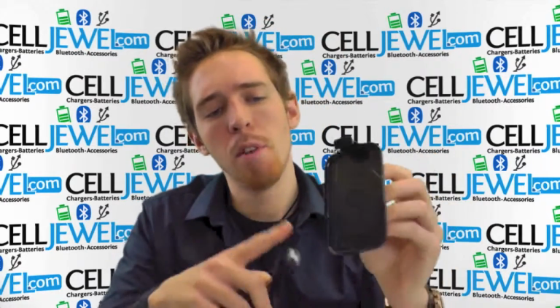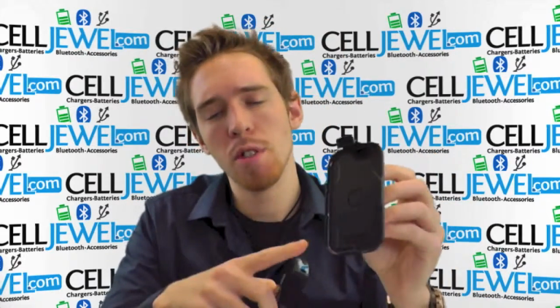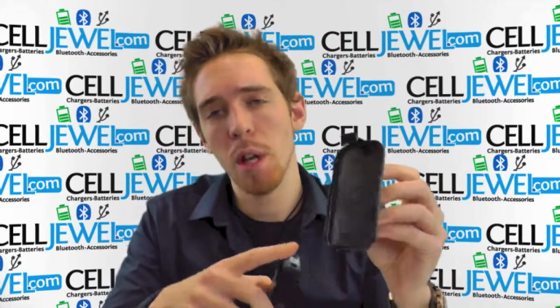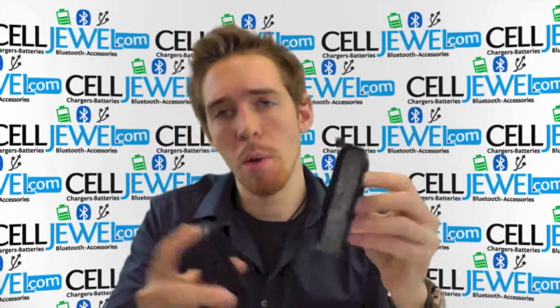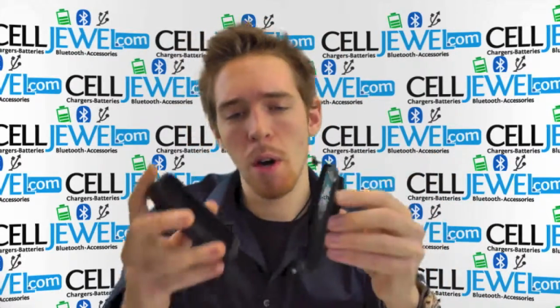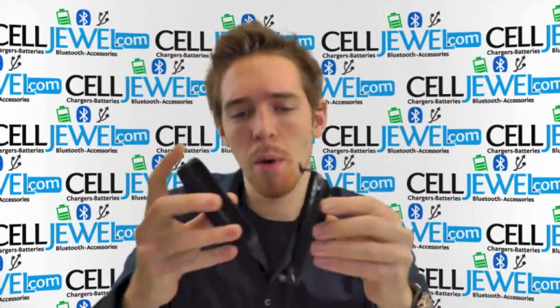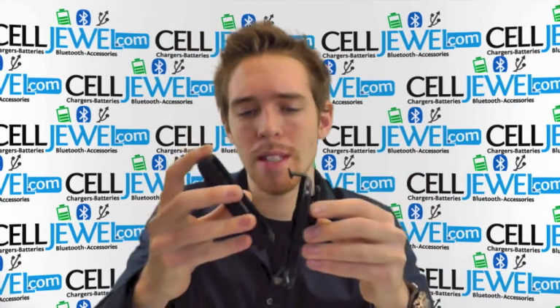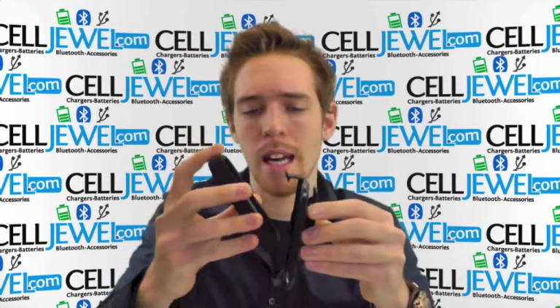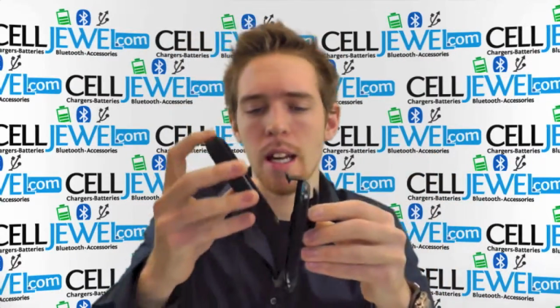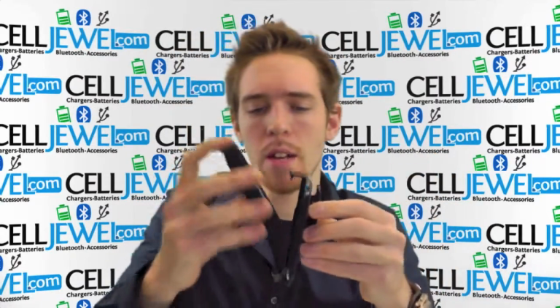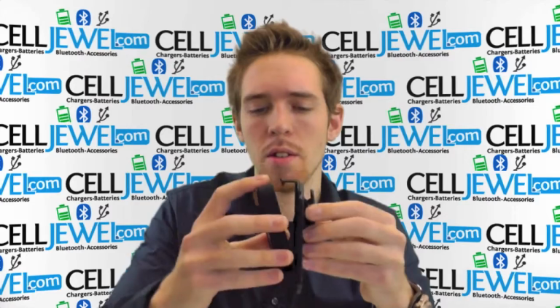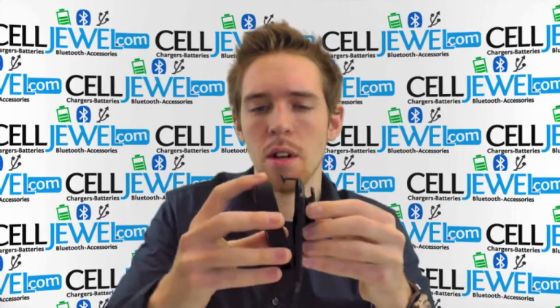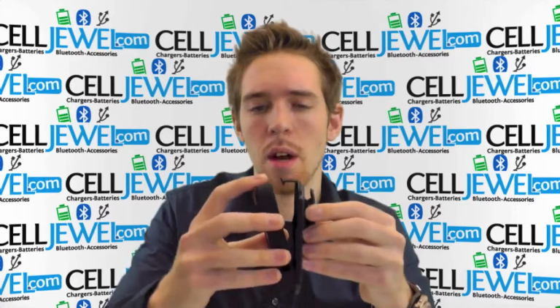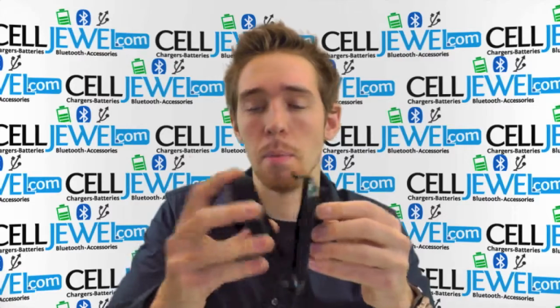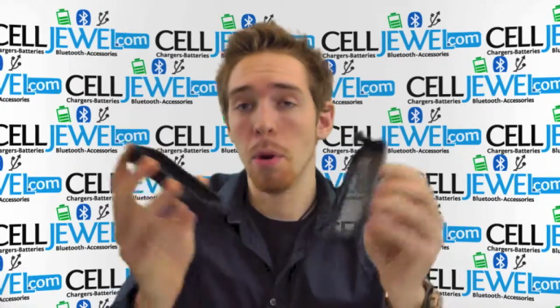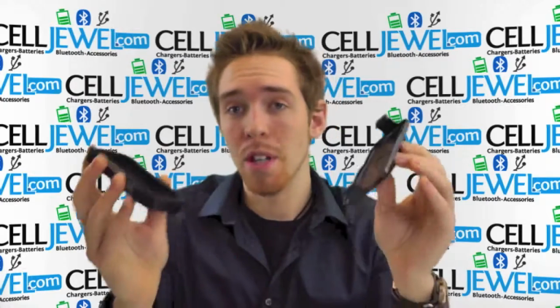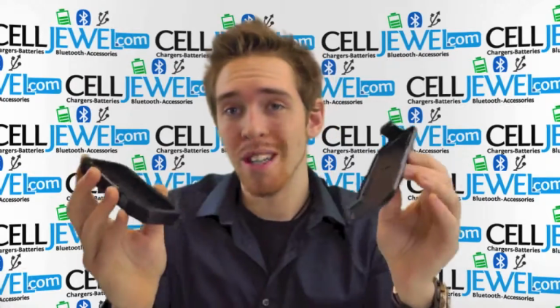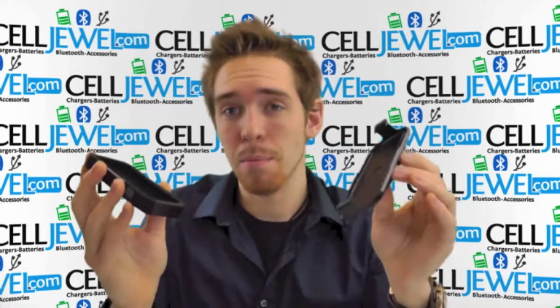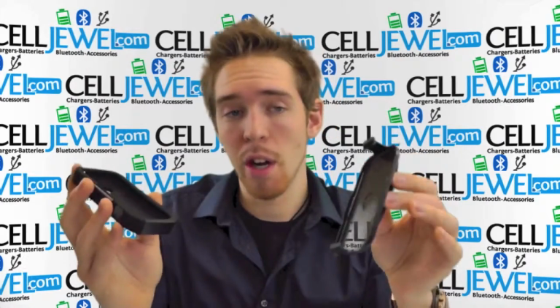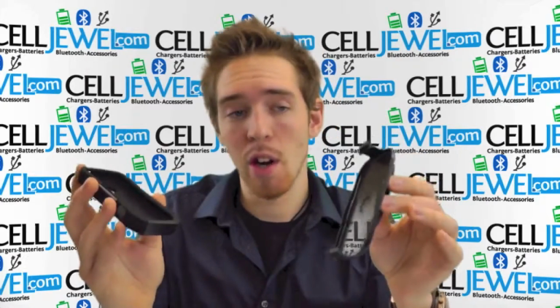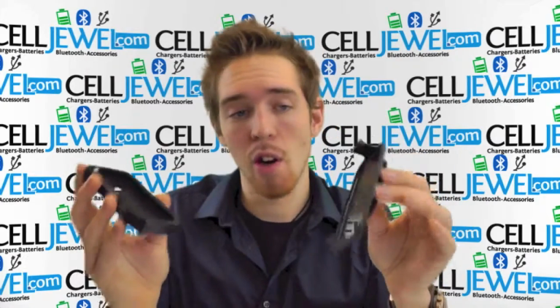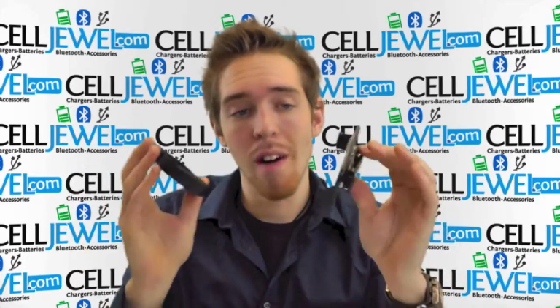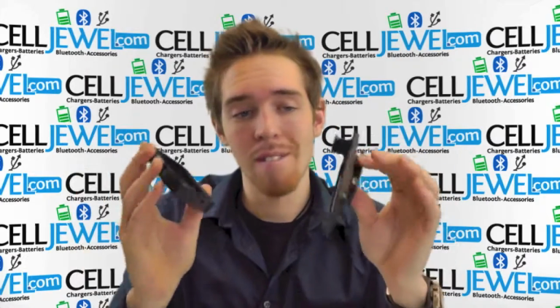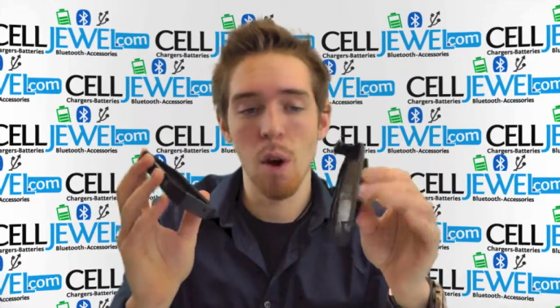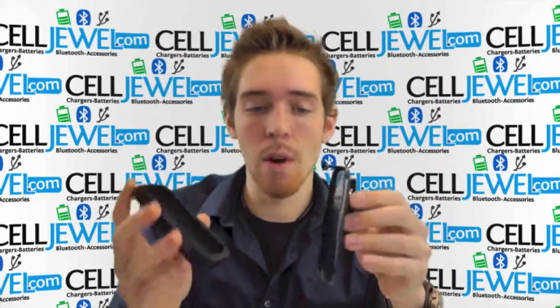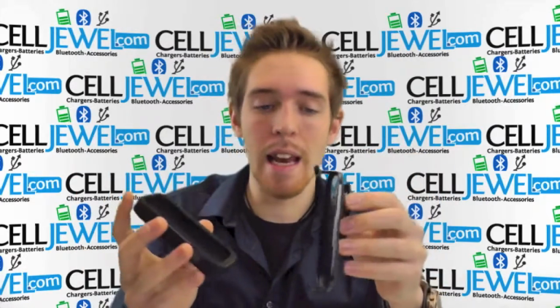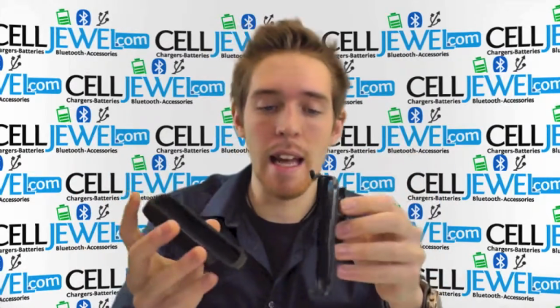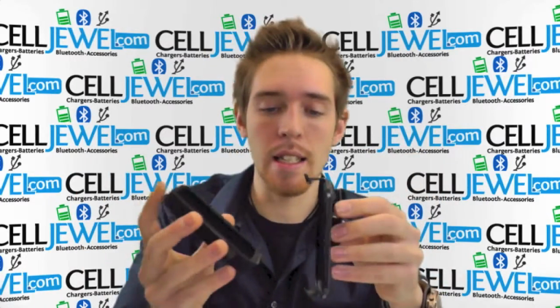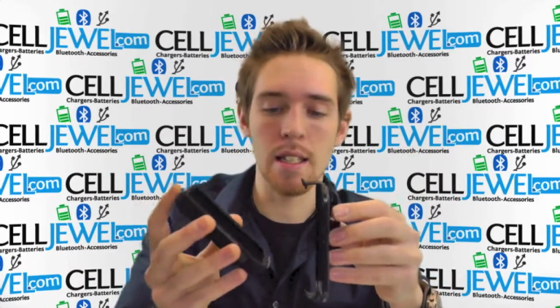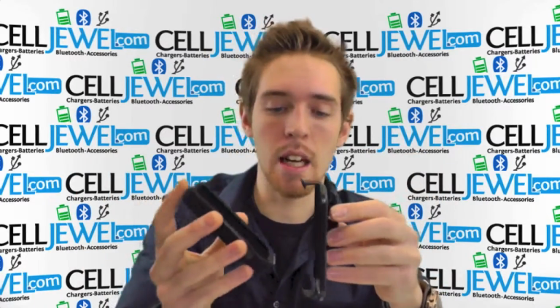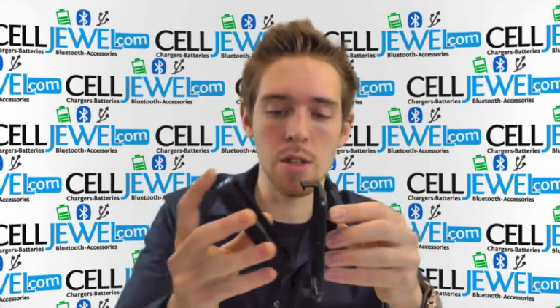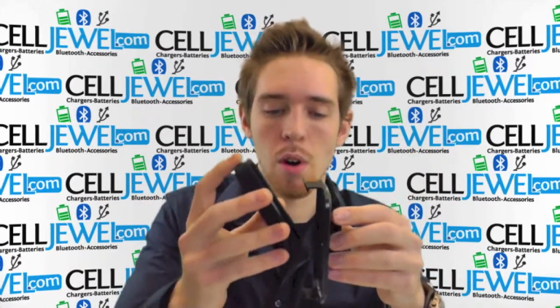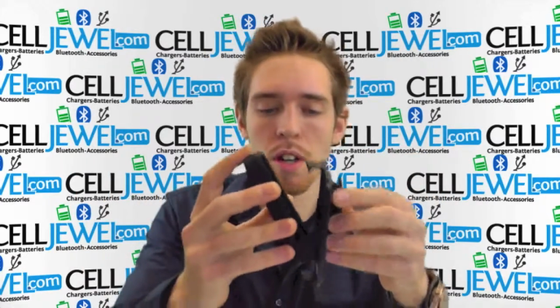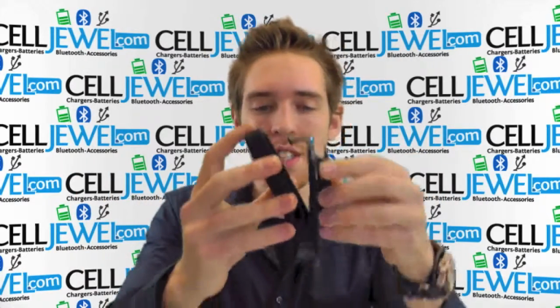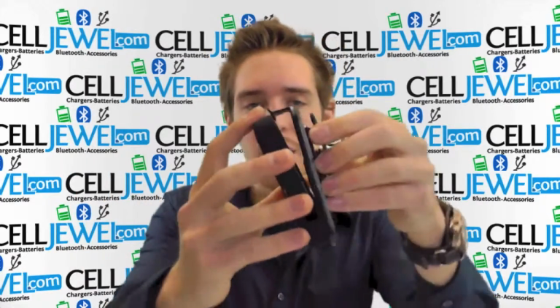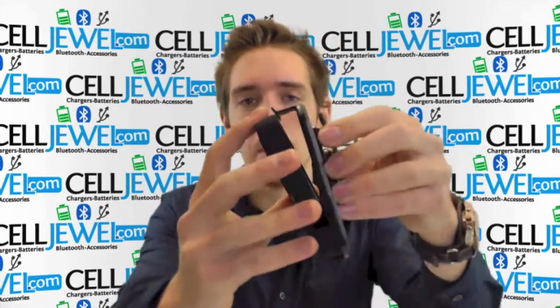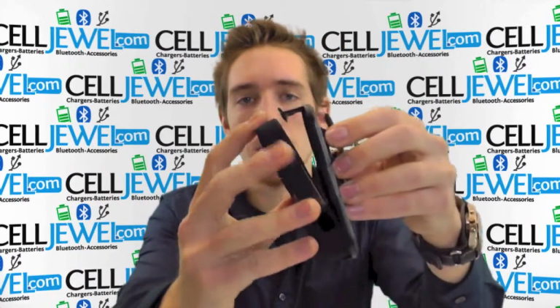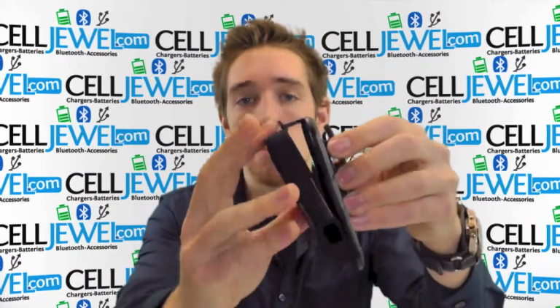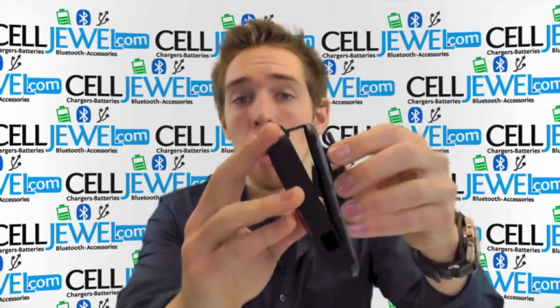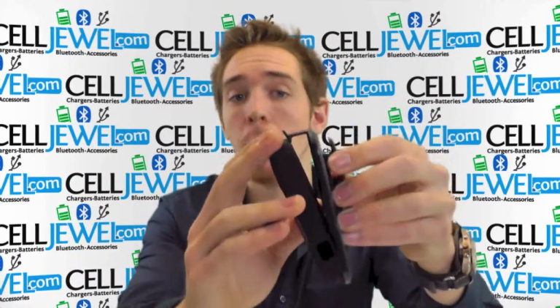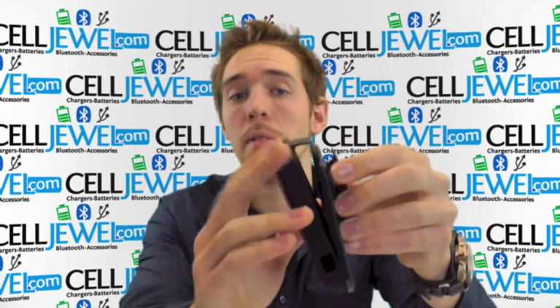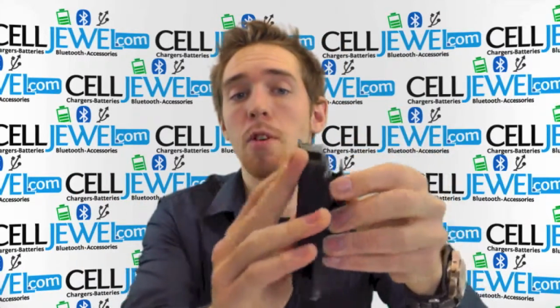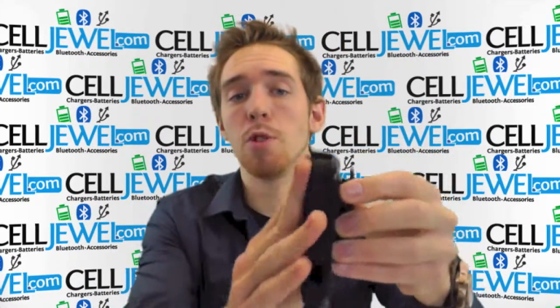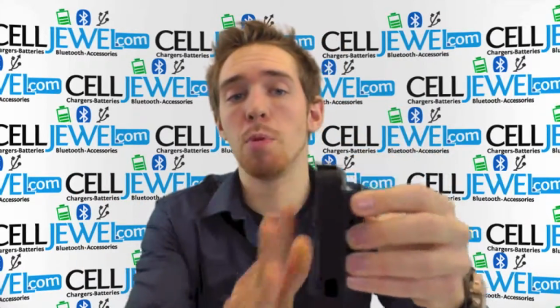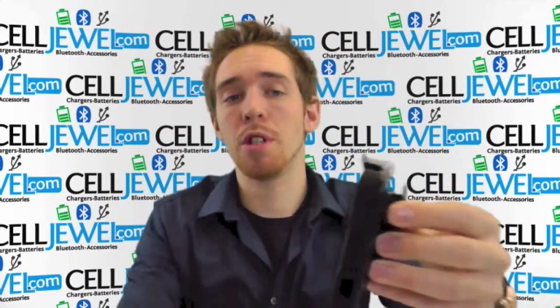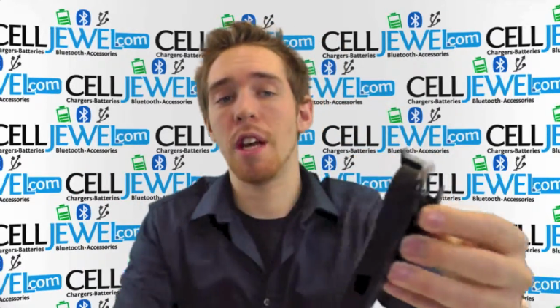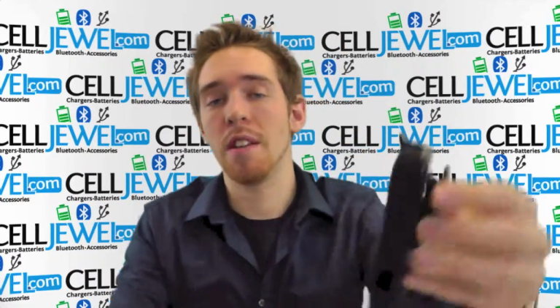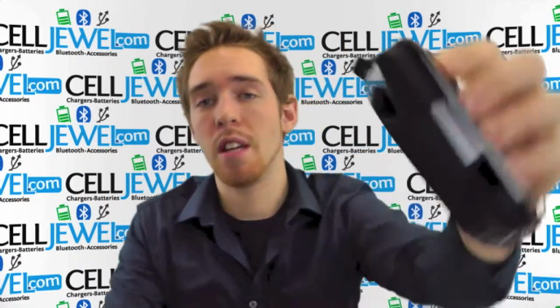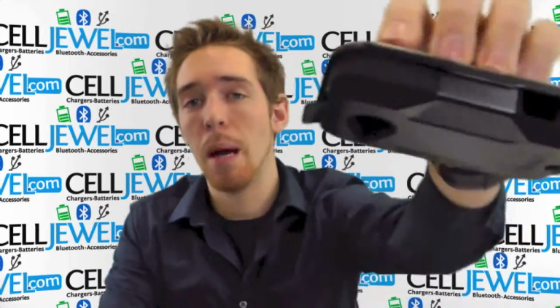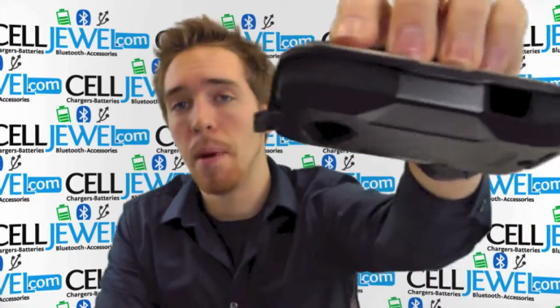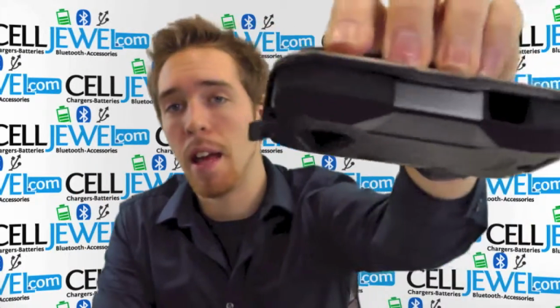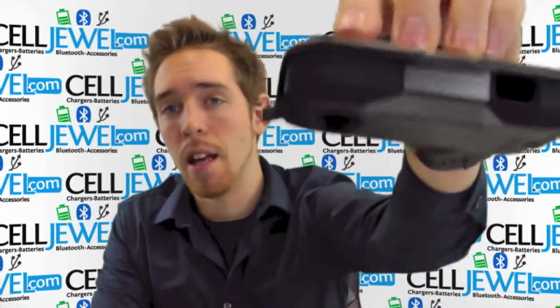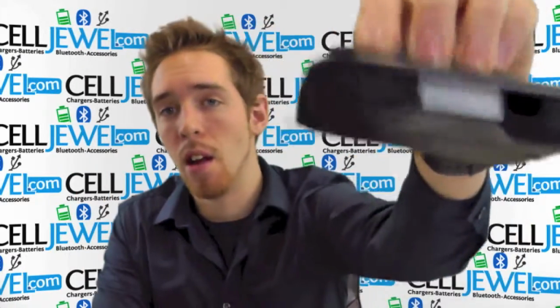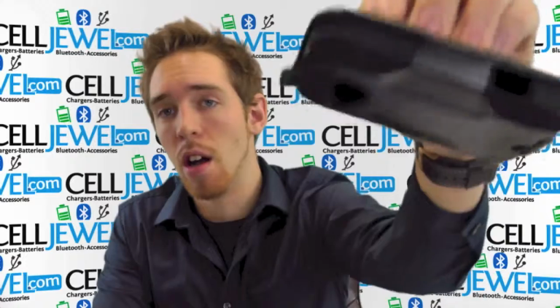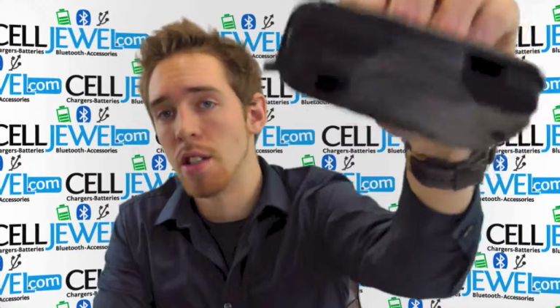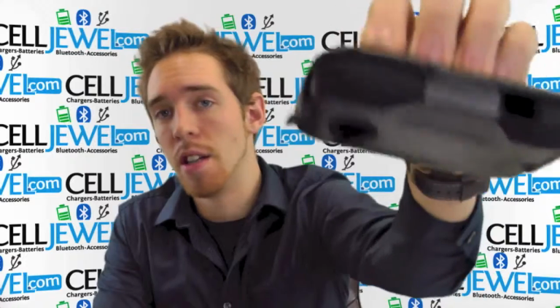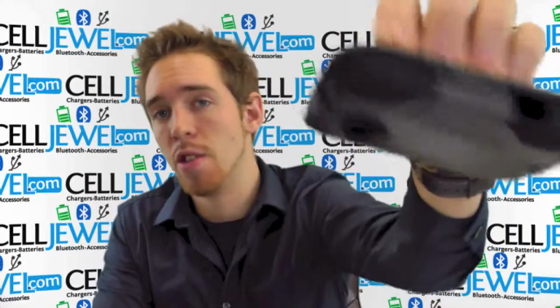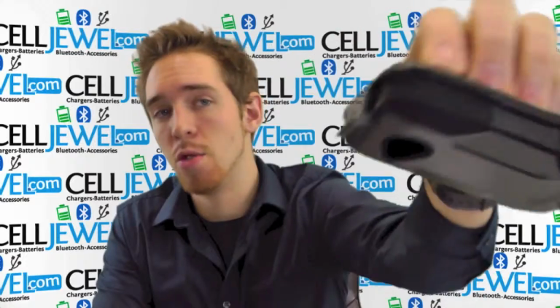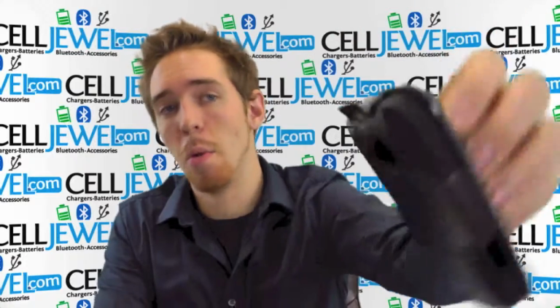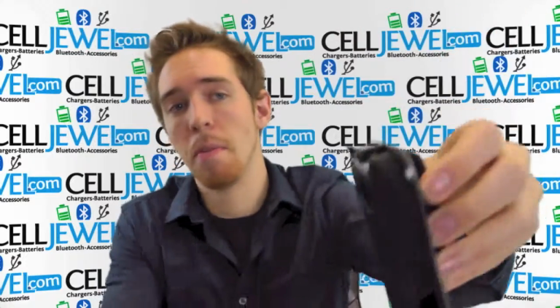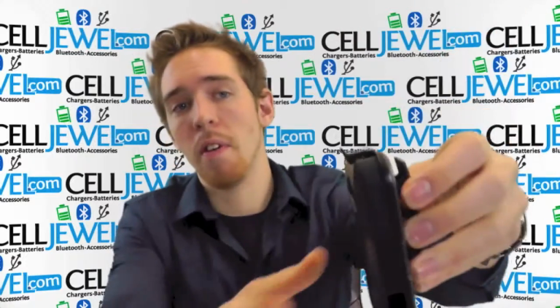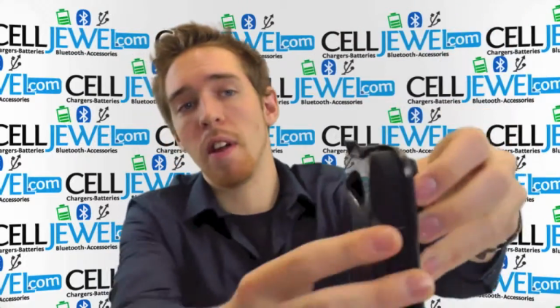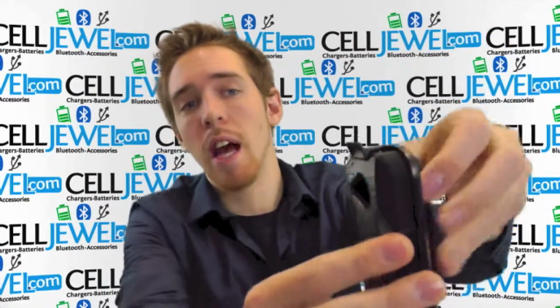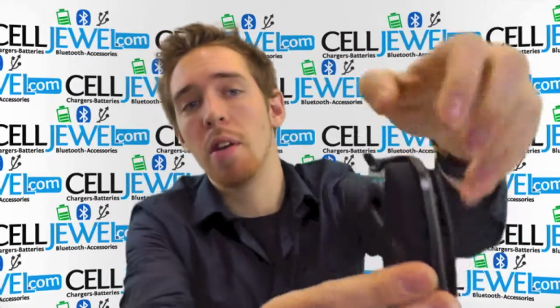First thing you want to know is that putting your phone in is not too hard. You just got to put the bottom in first, push down on the top, and it locks in there so it won't be falling out.